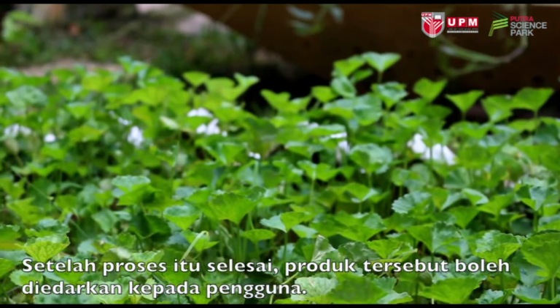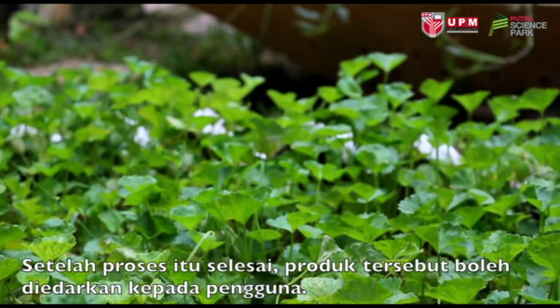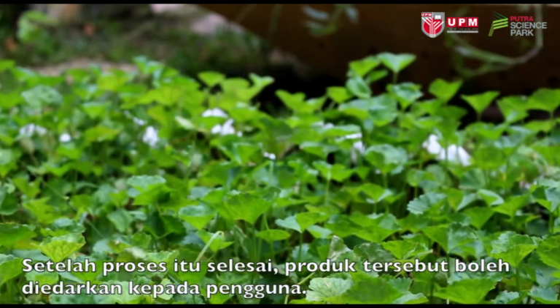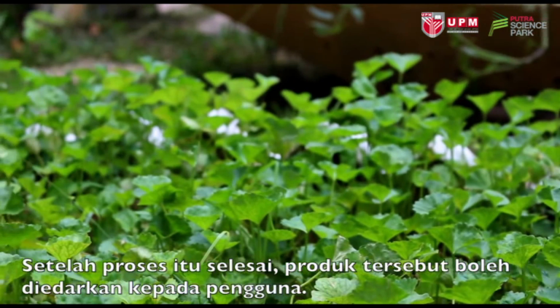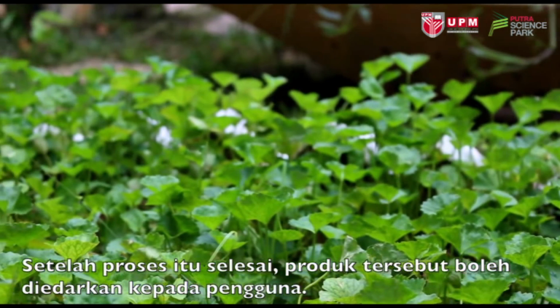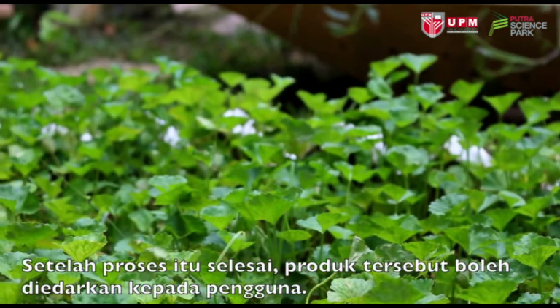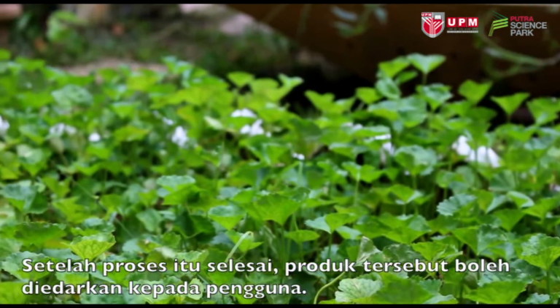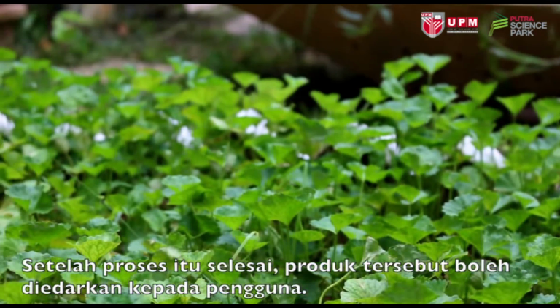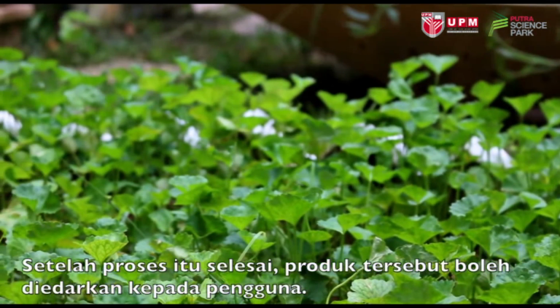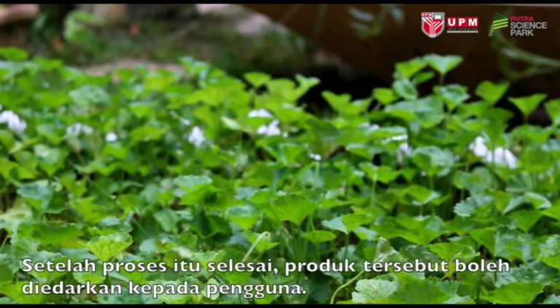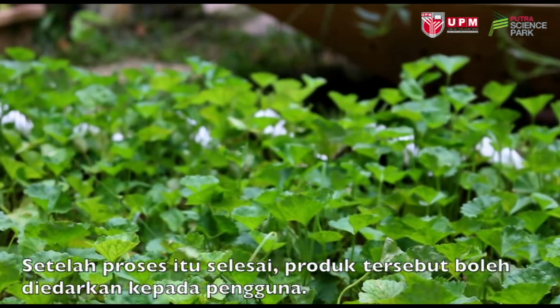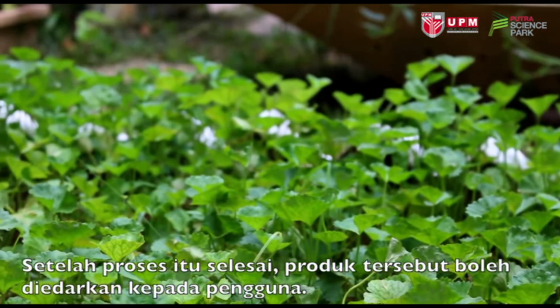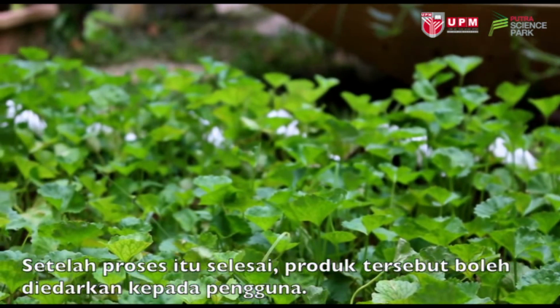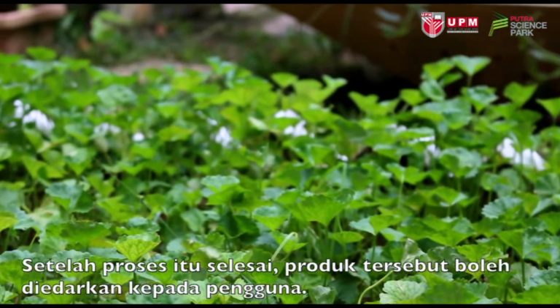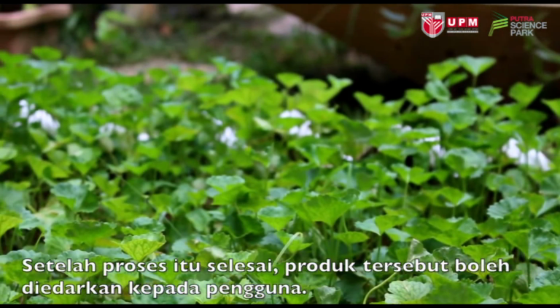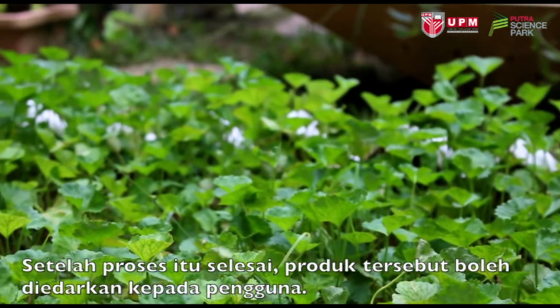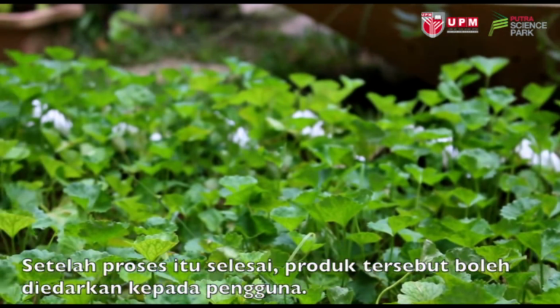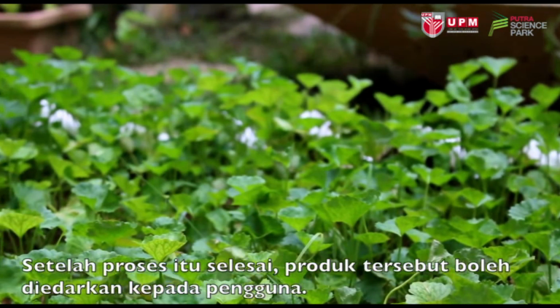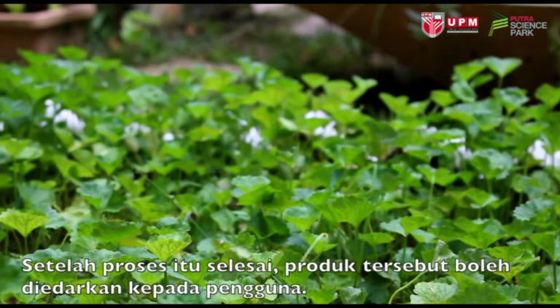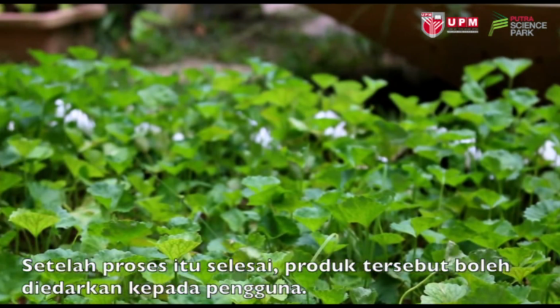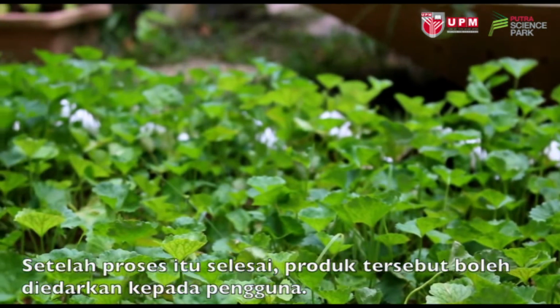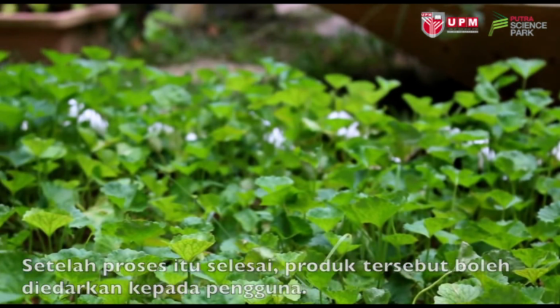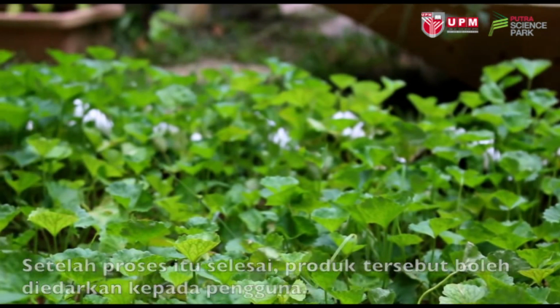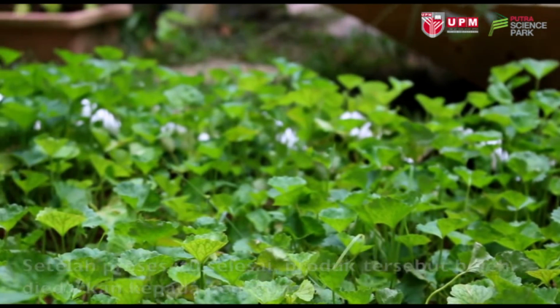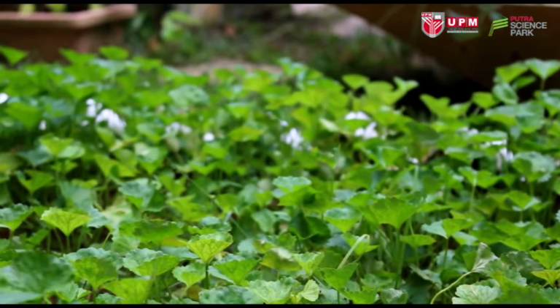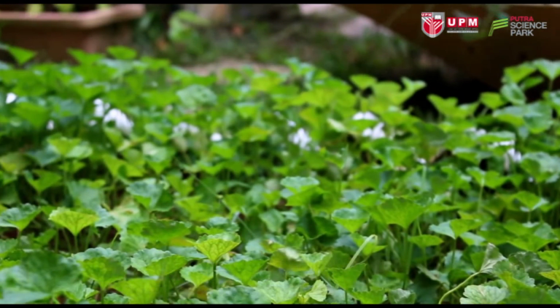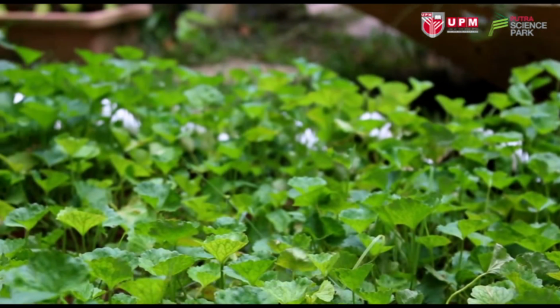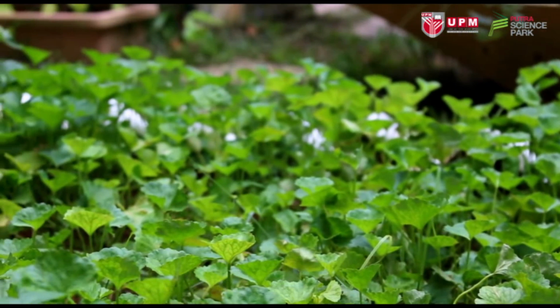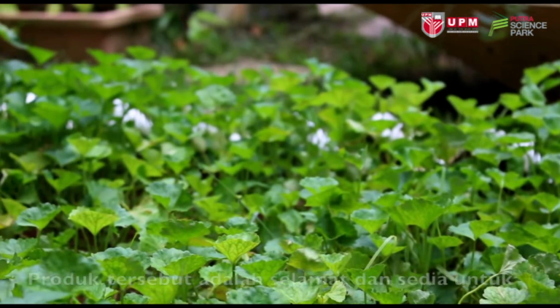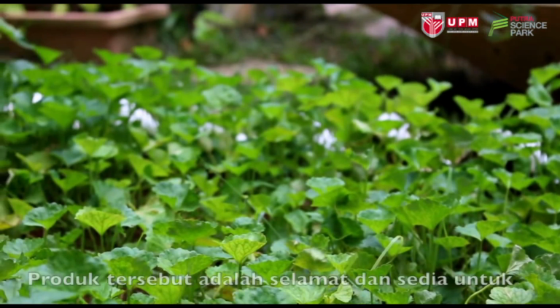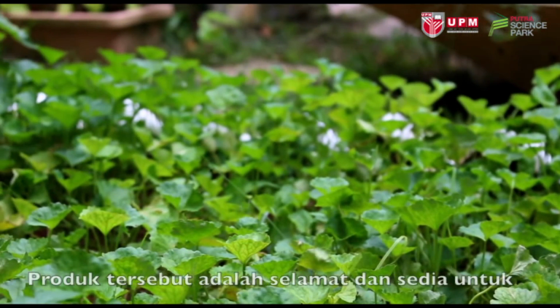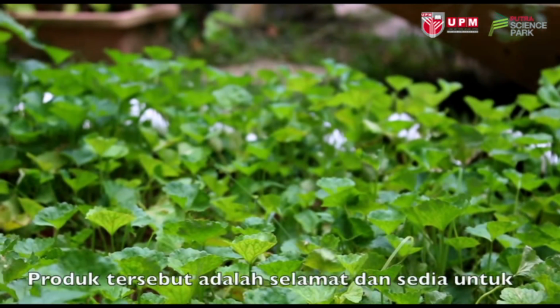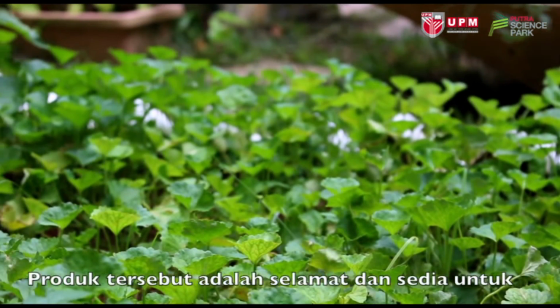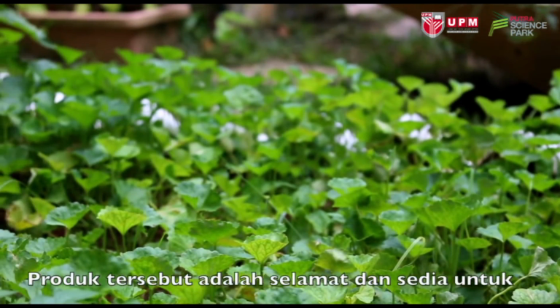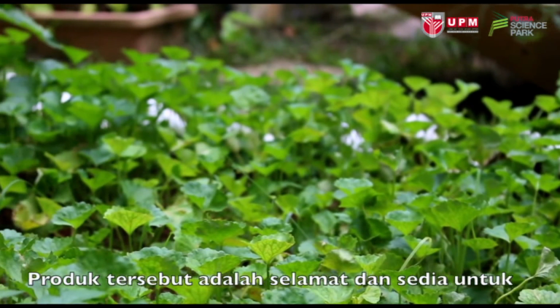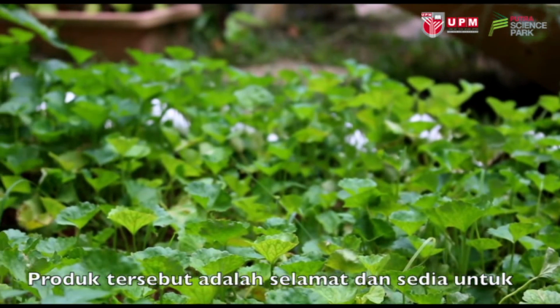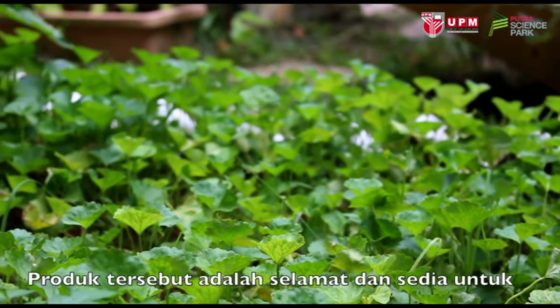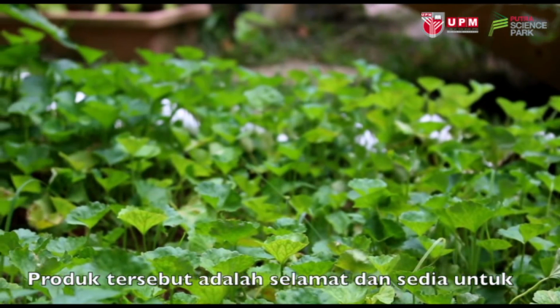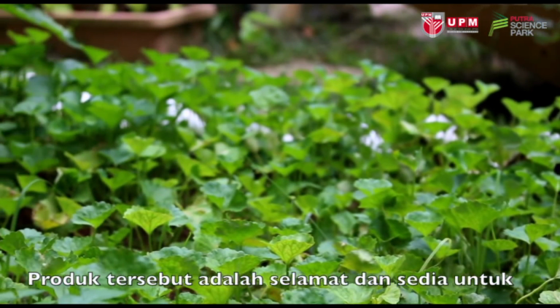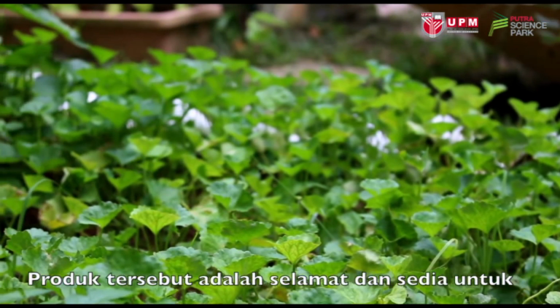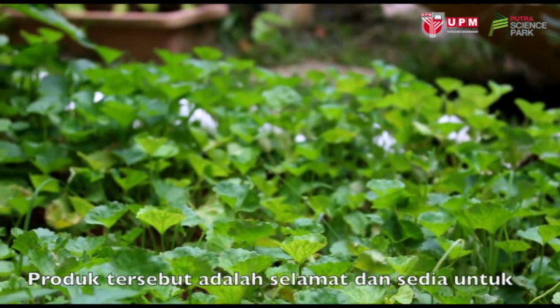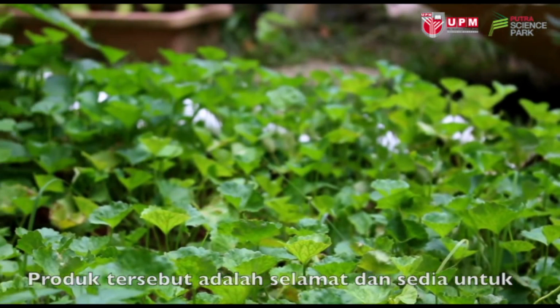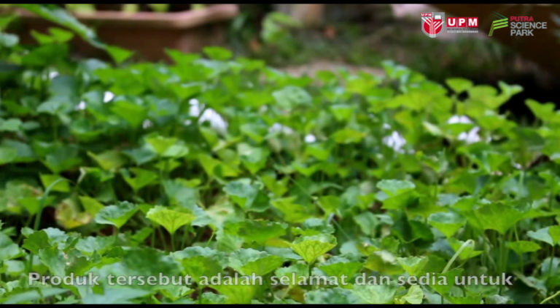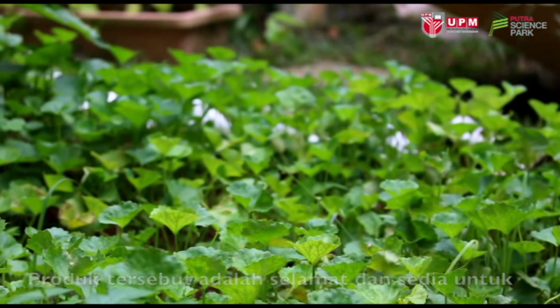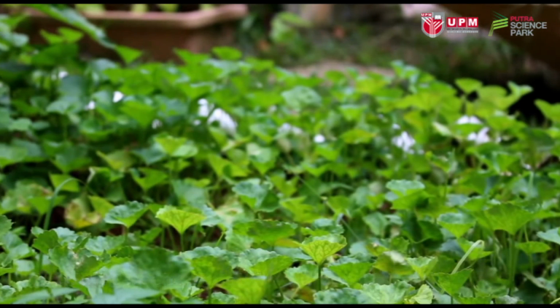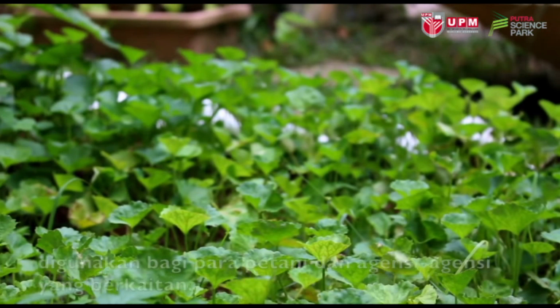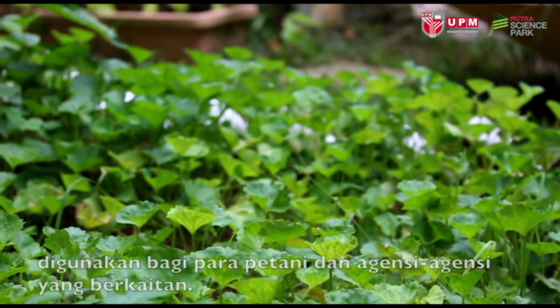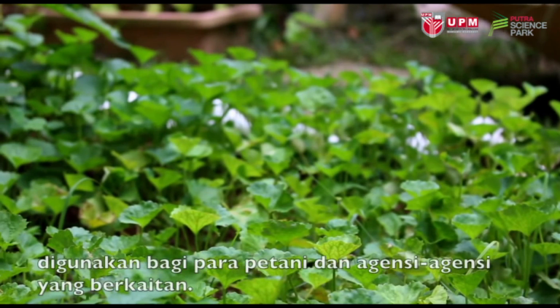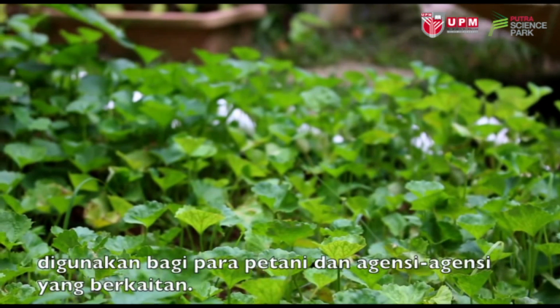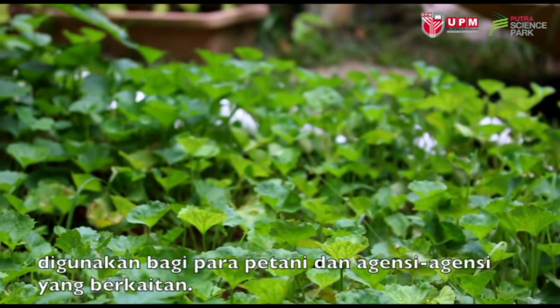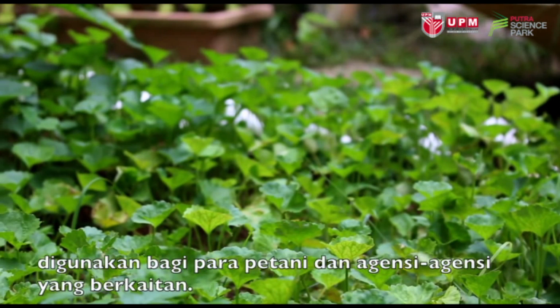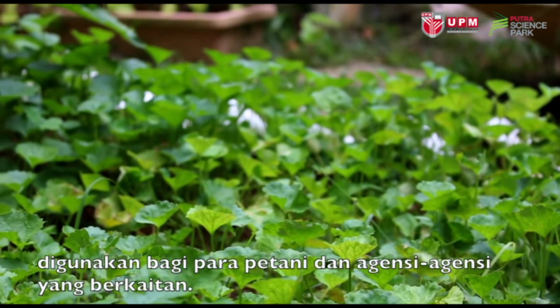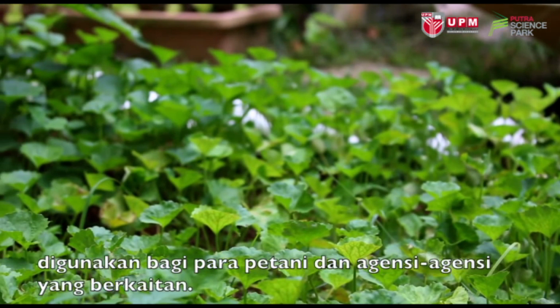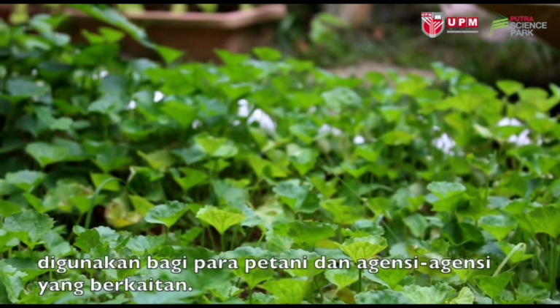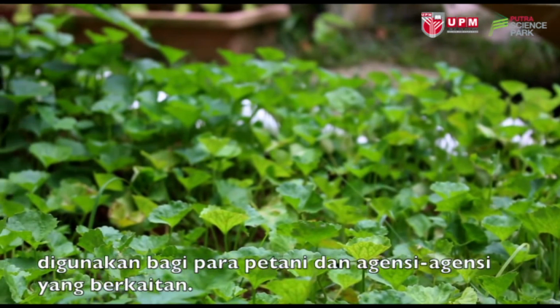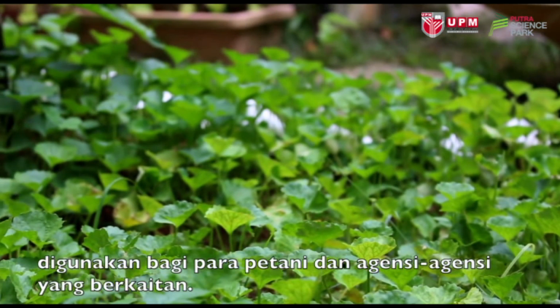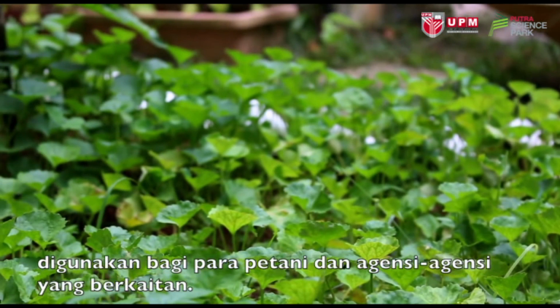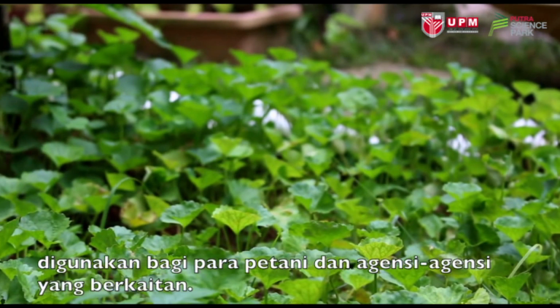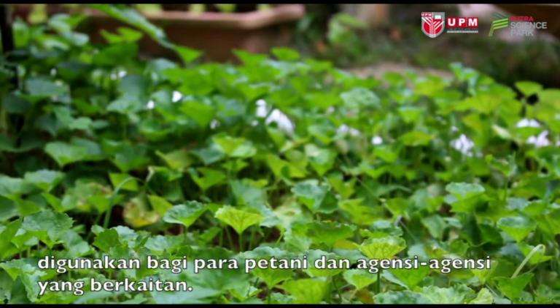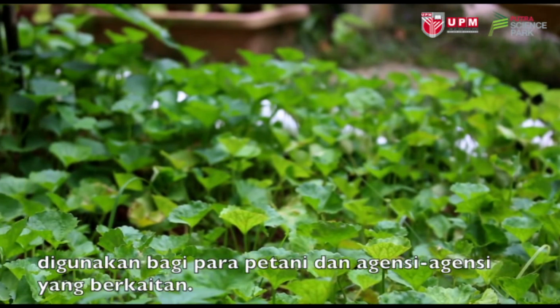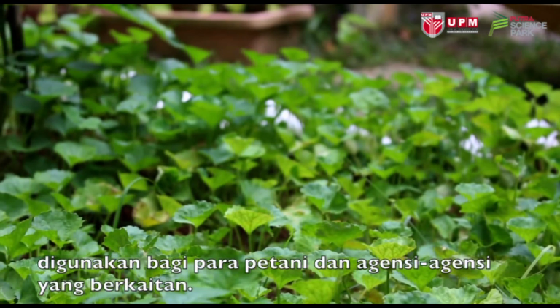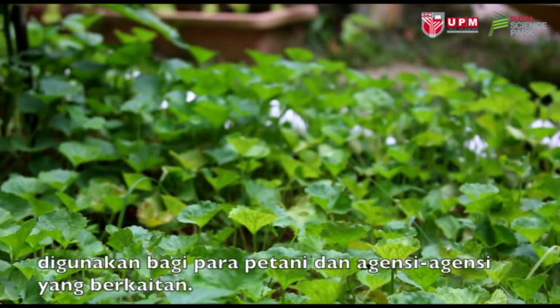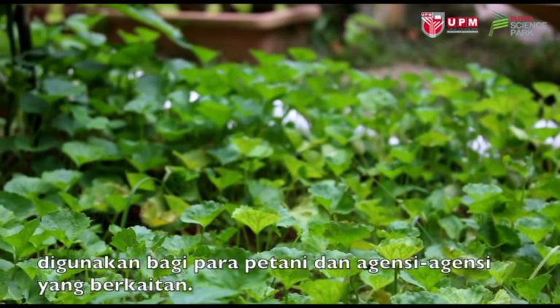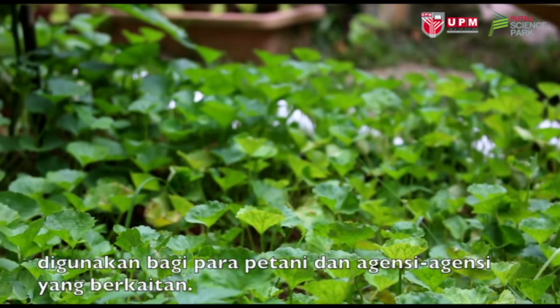After the process is complete, the product can be distributed to consumers. It is safe and ready to use for farmers and related agencies.